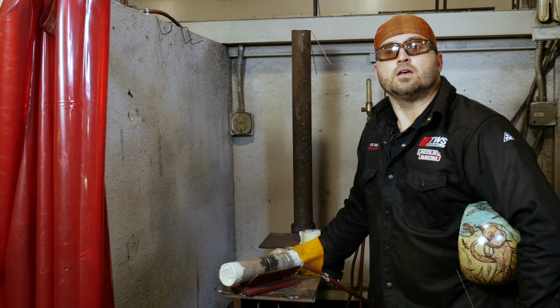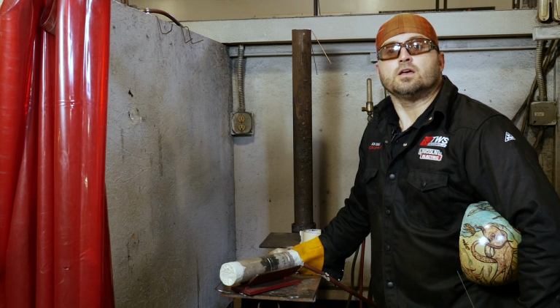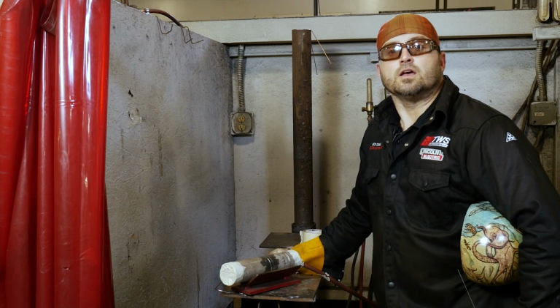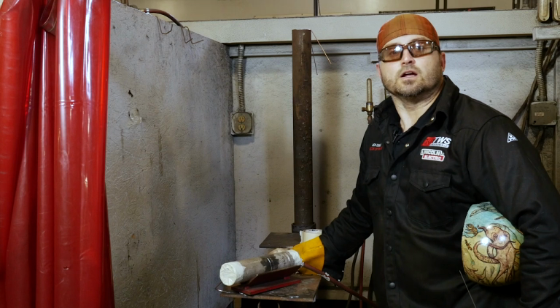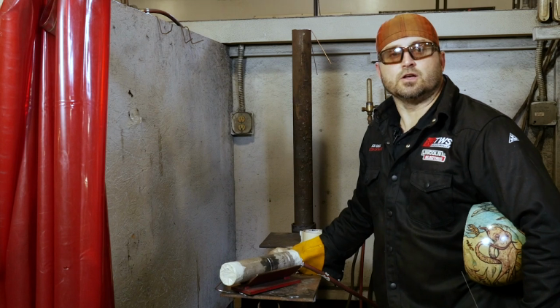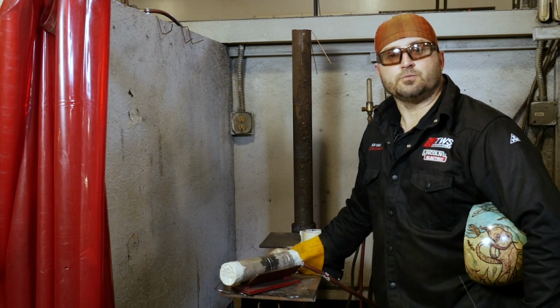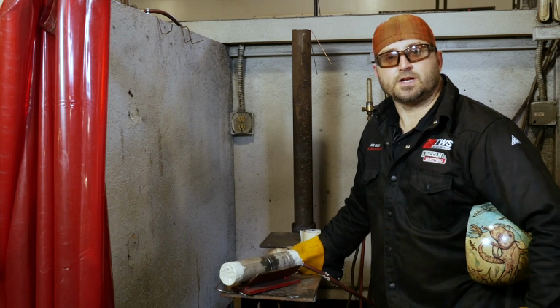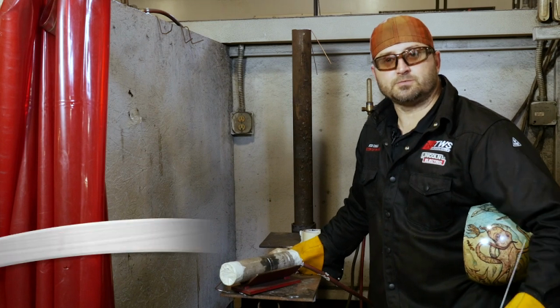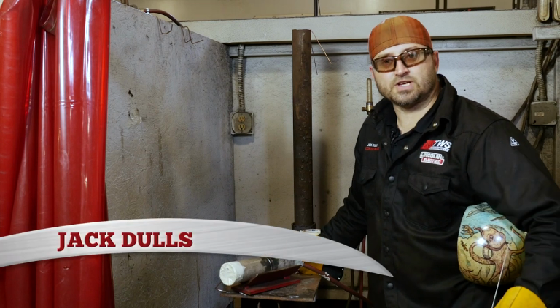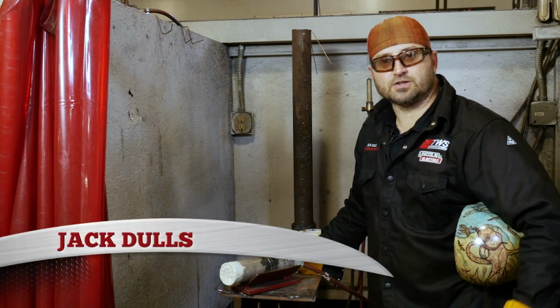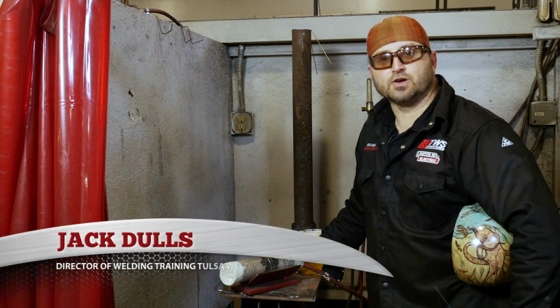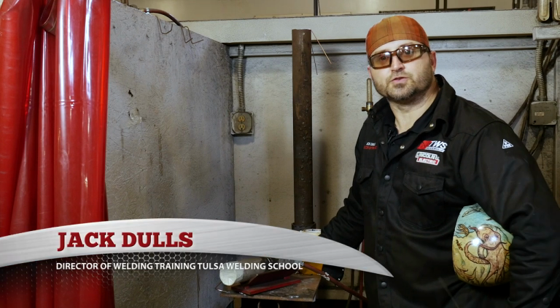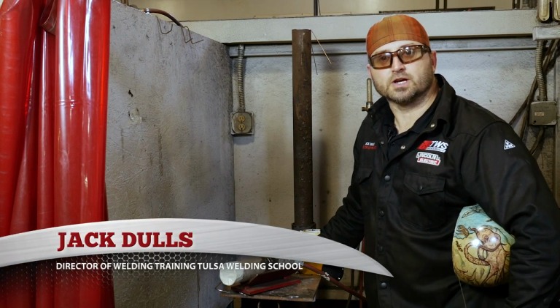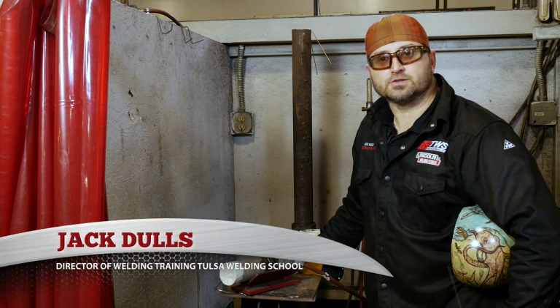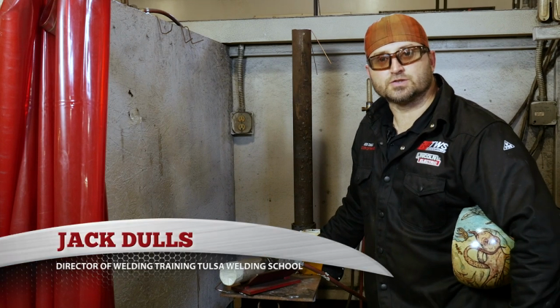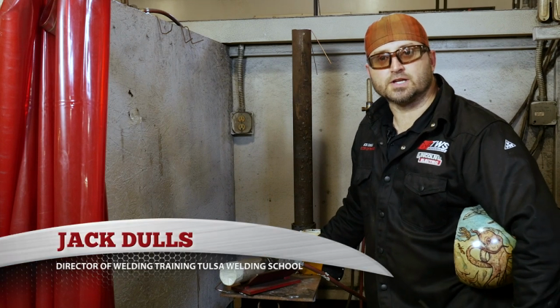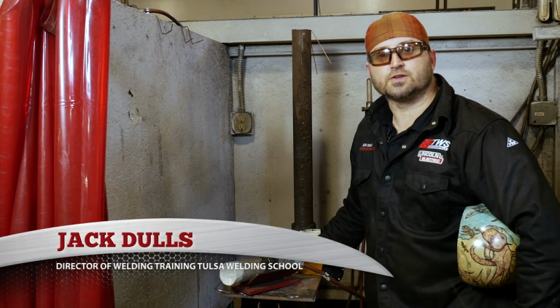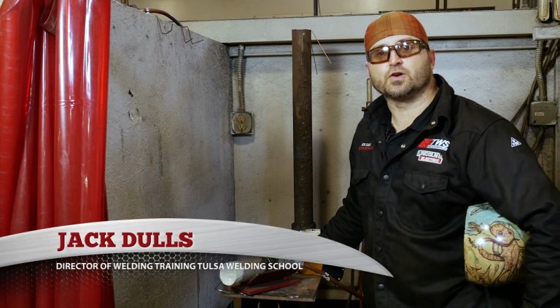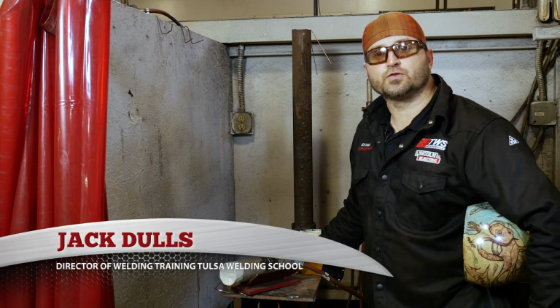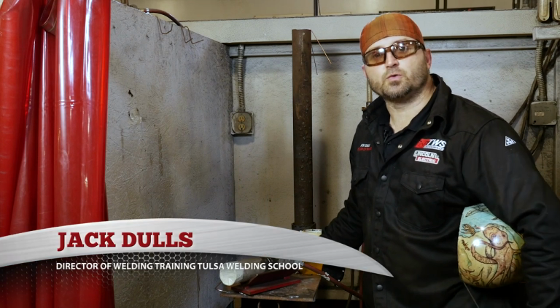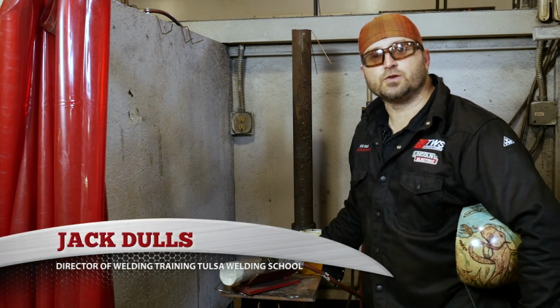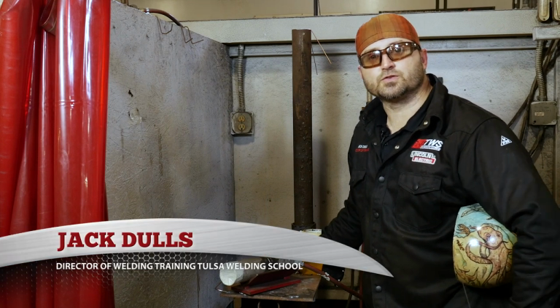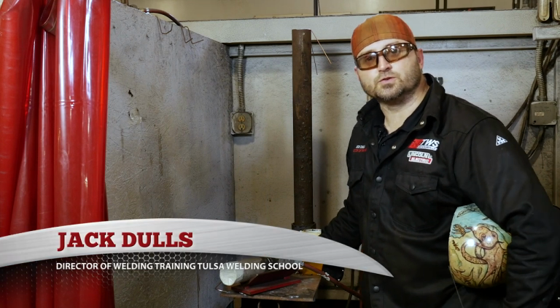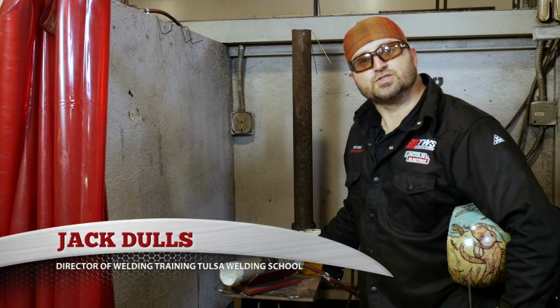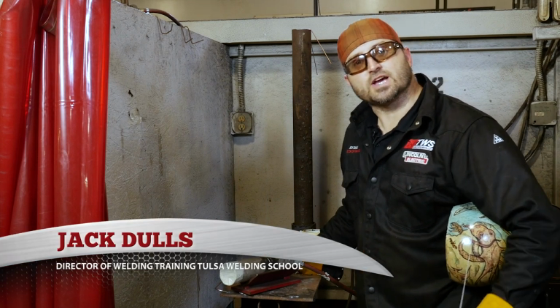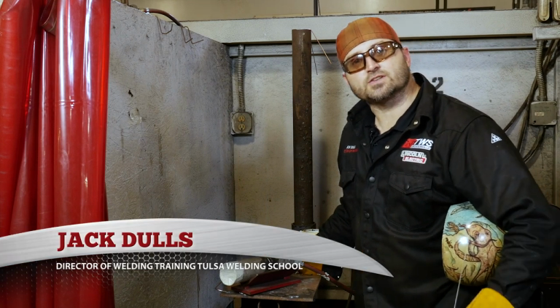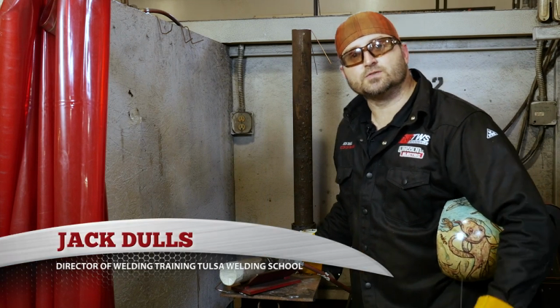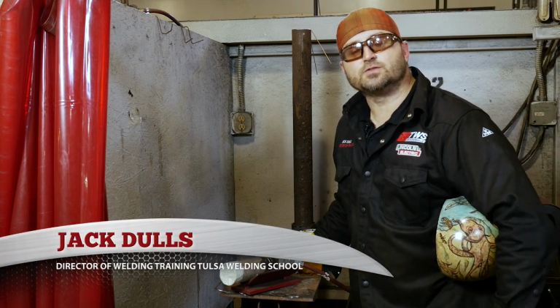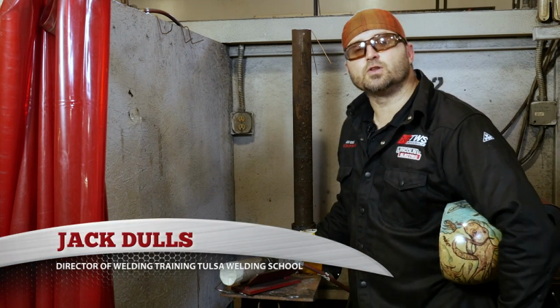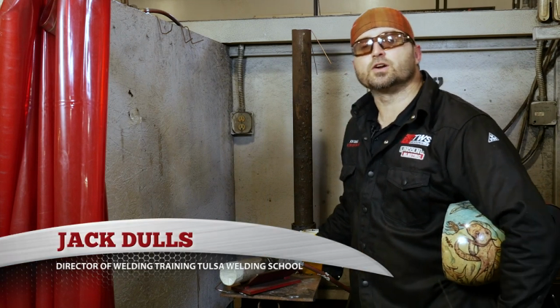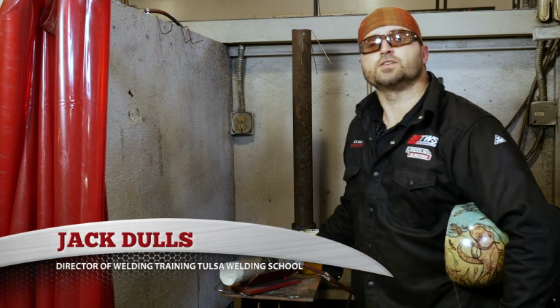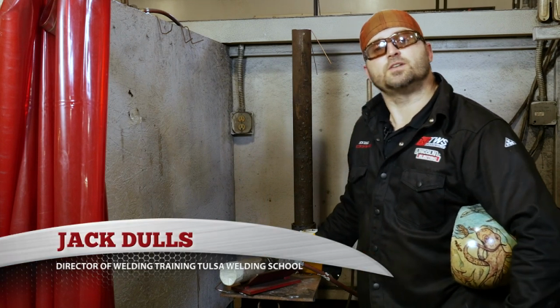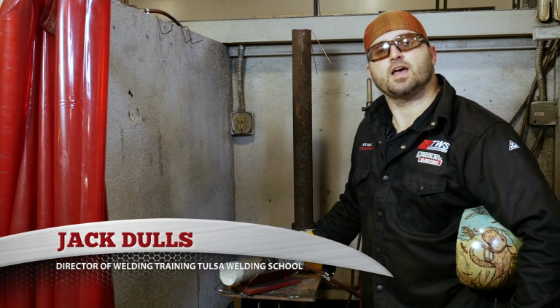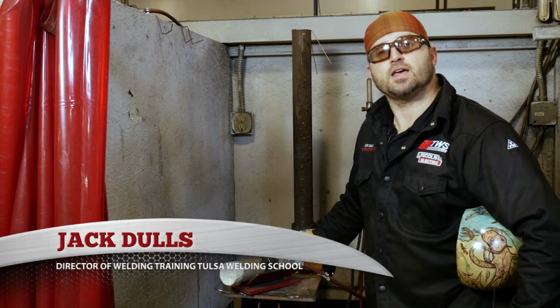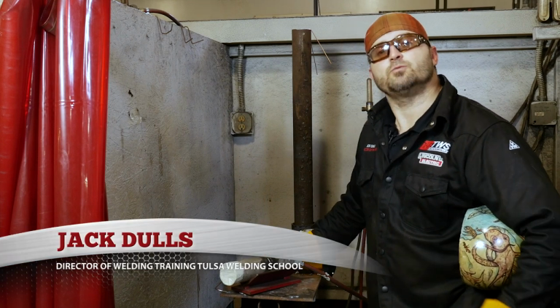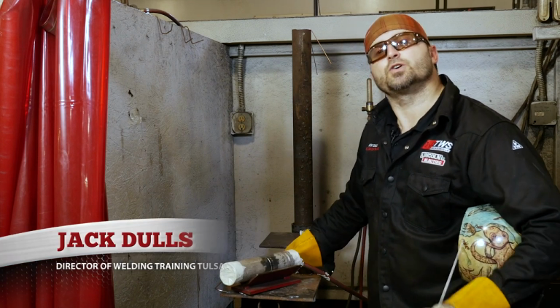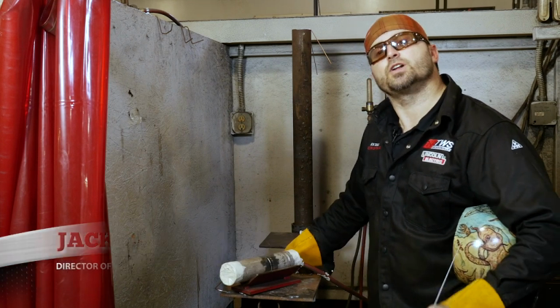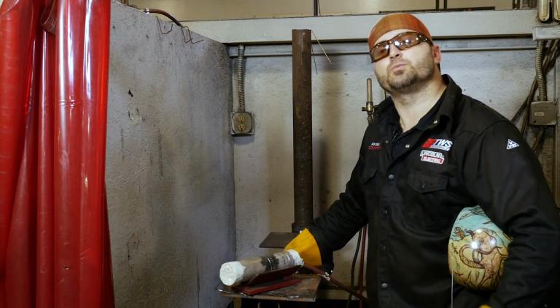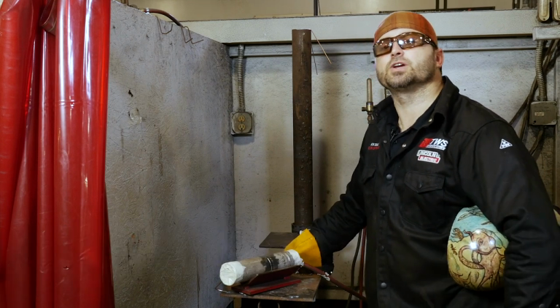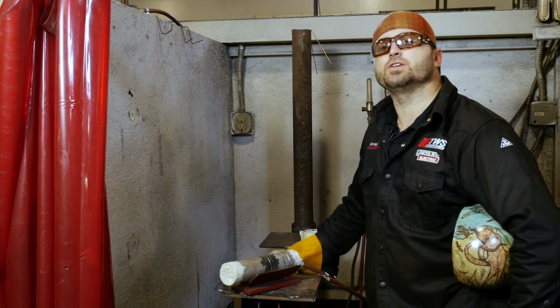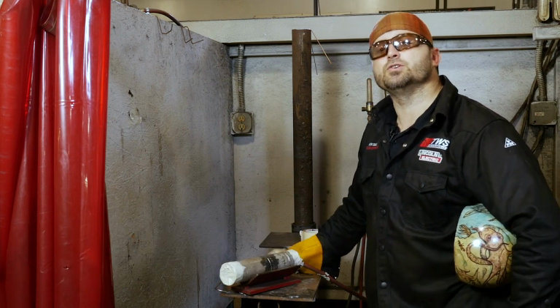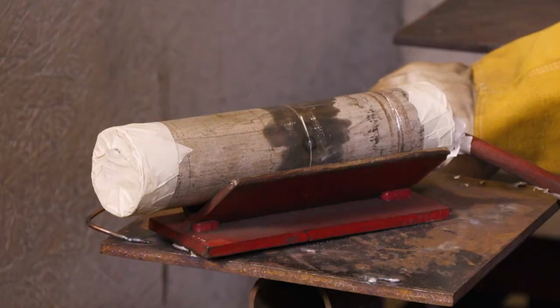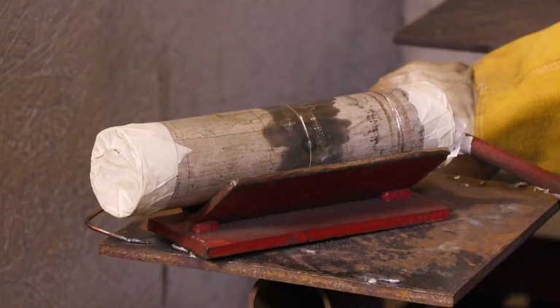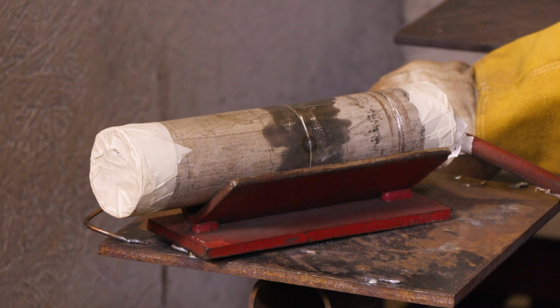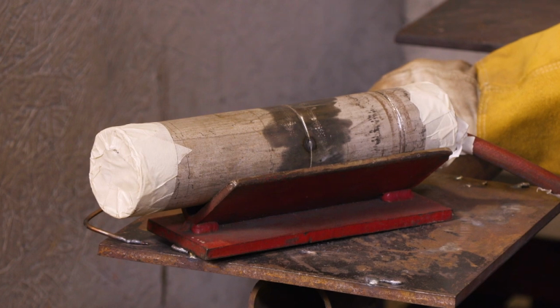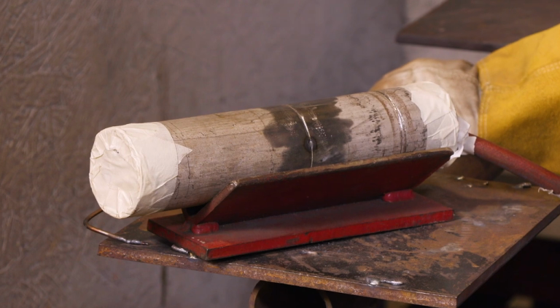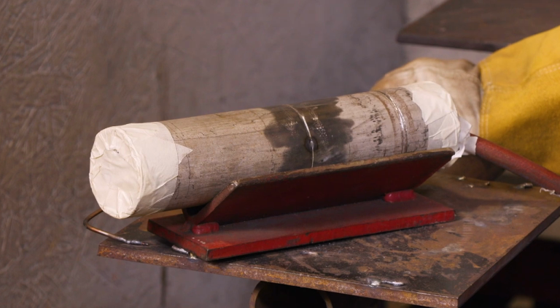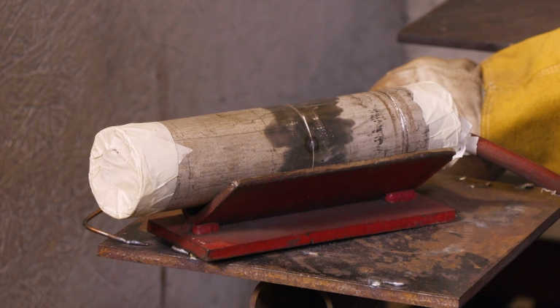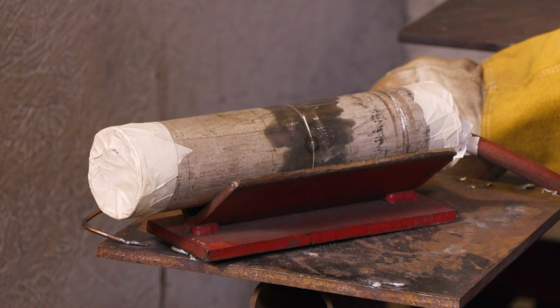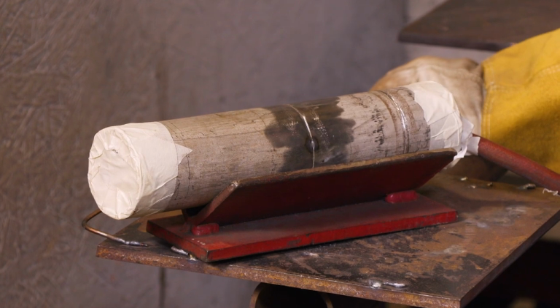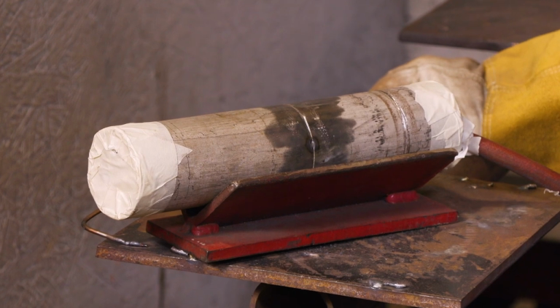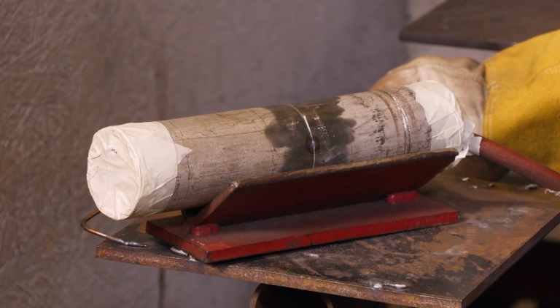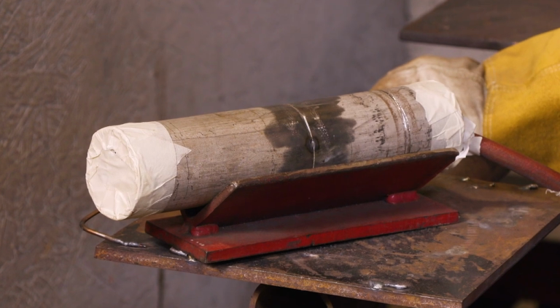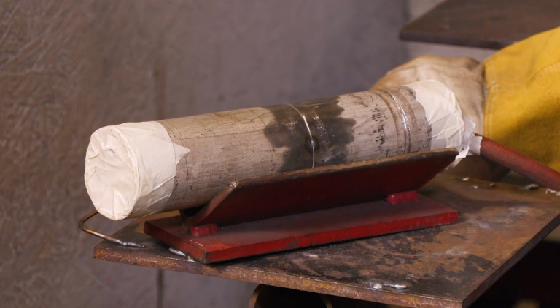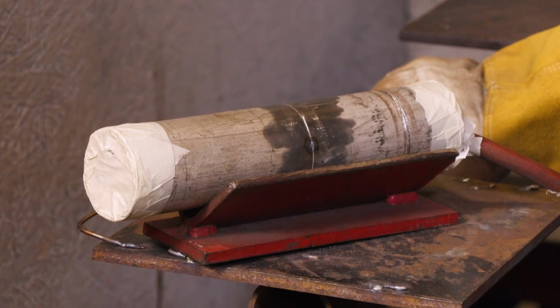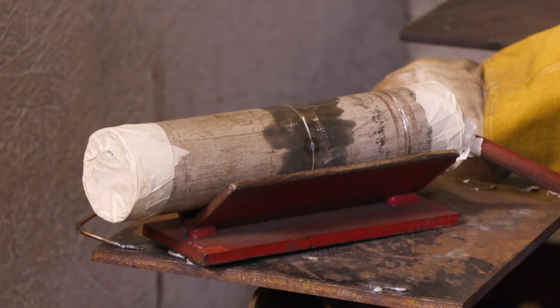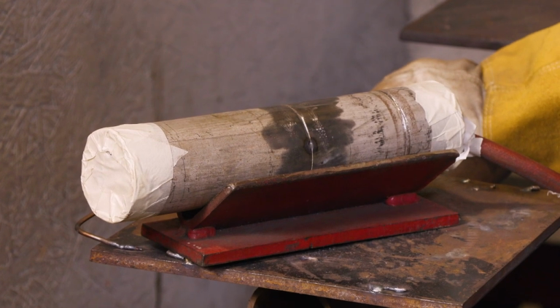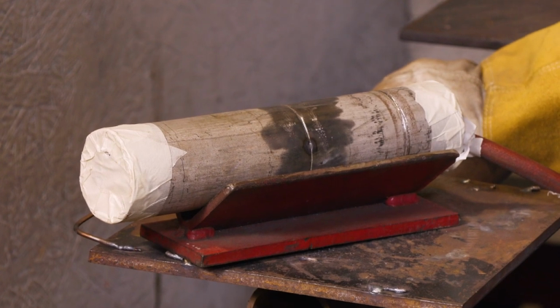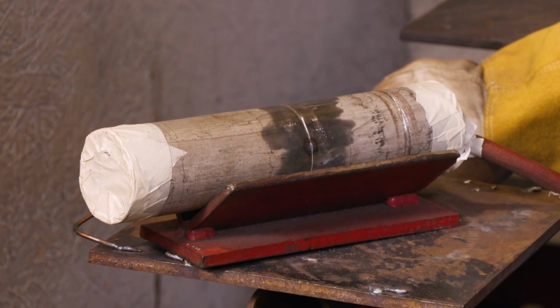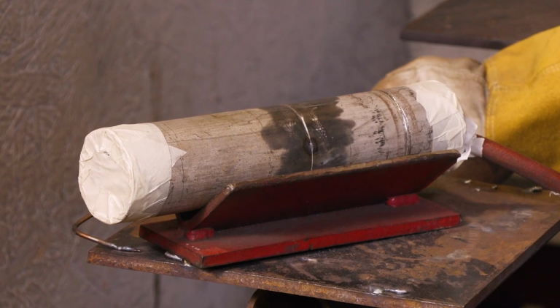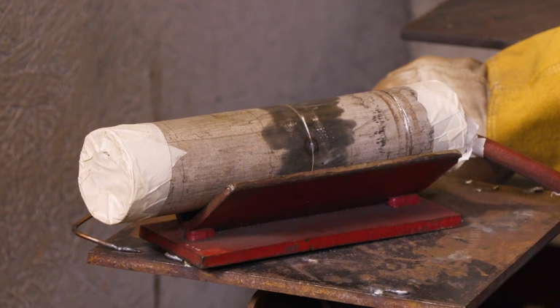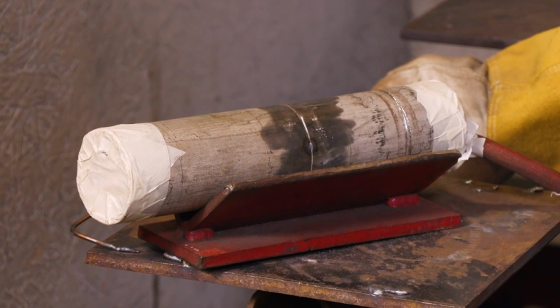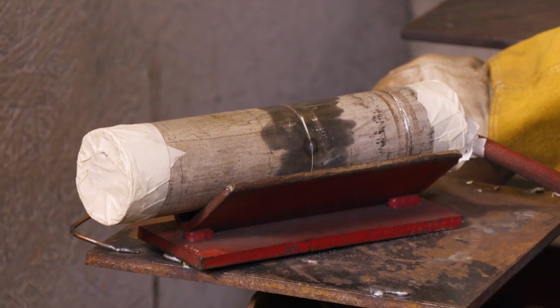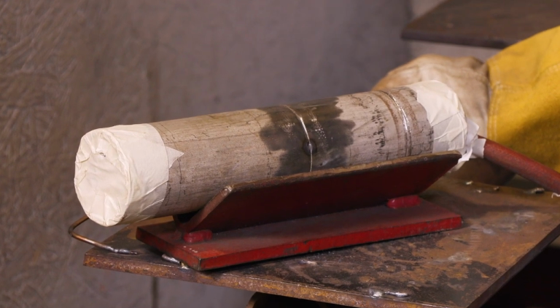Hello, my name is Jack Dahls, director of training at Tulsa Welding School in Jacksonville, Florida. And today we're going to bring you a two-inch Schedule 10 stainless steel.